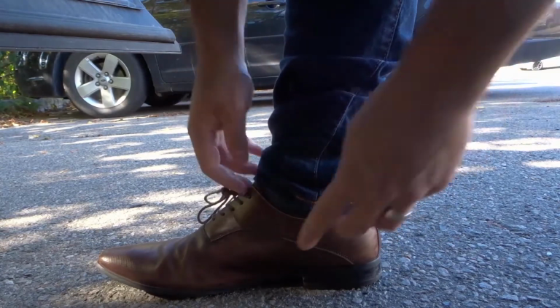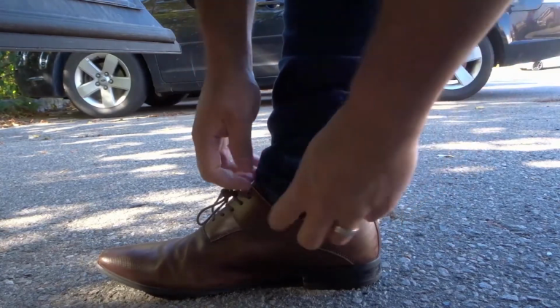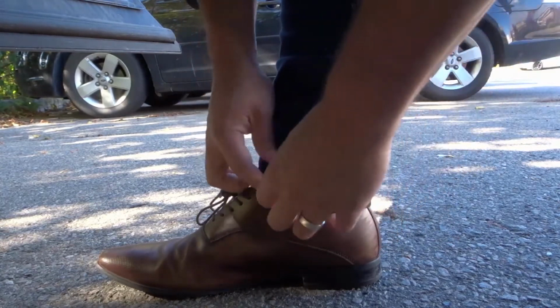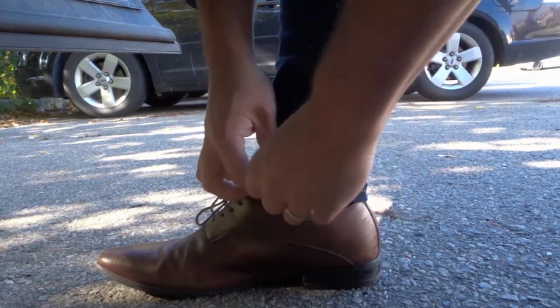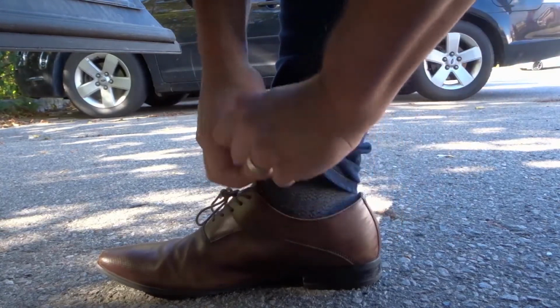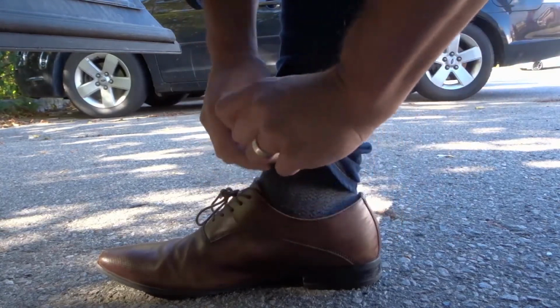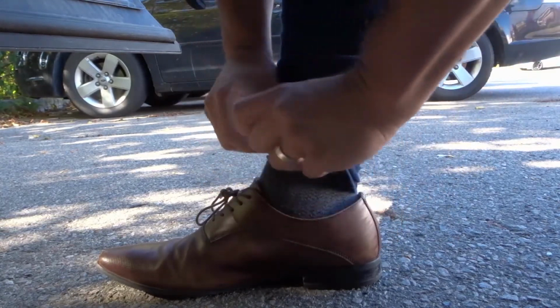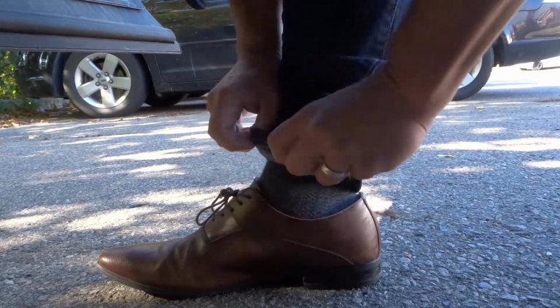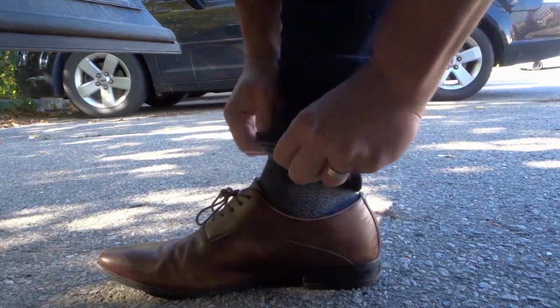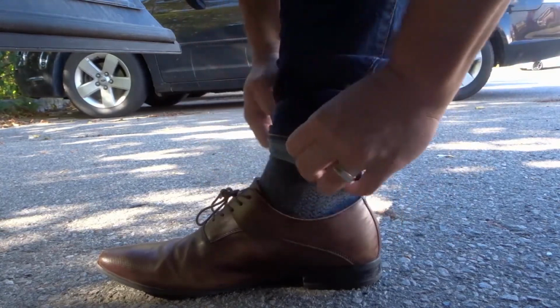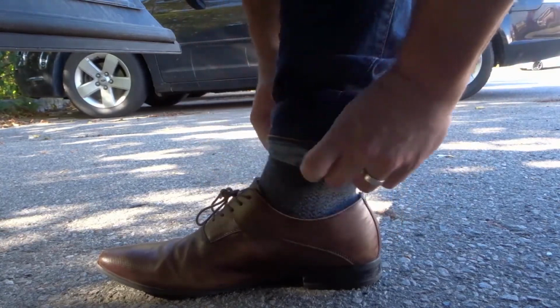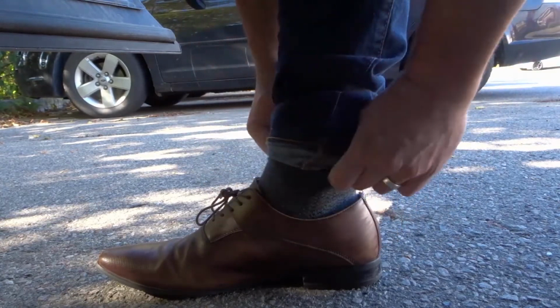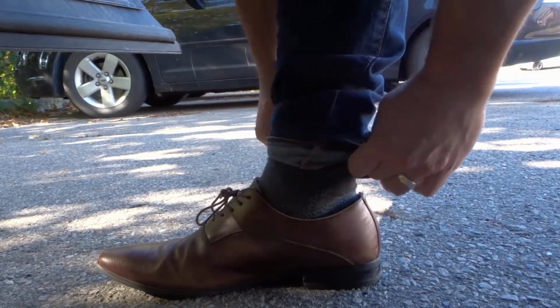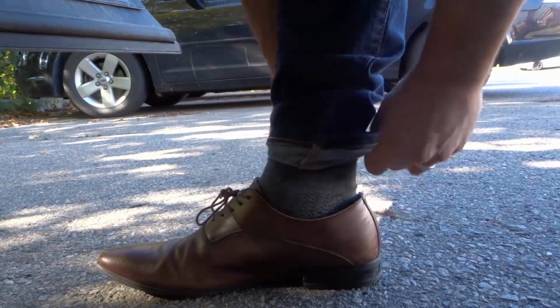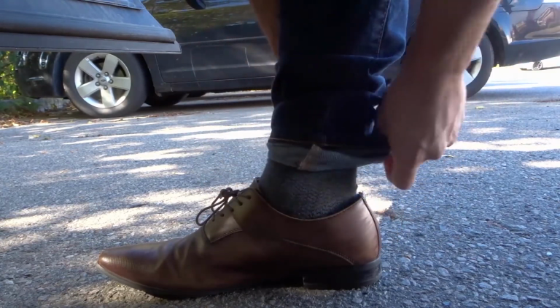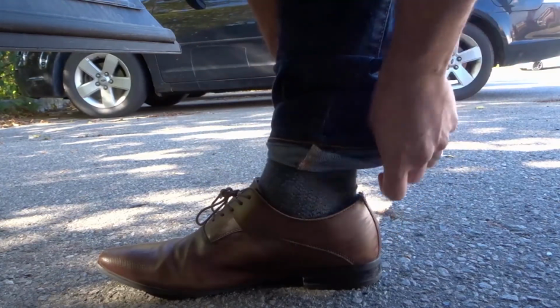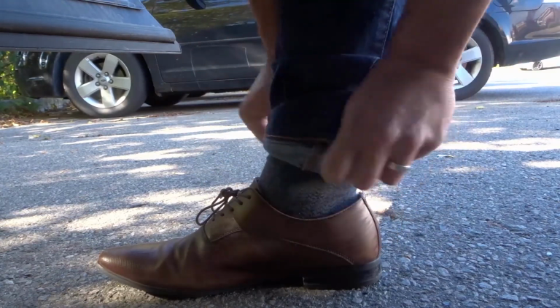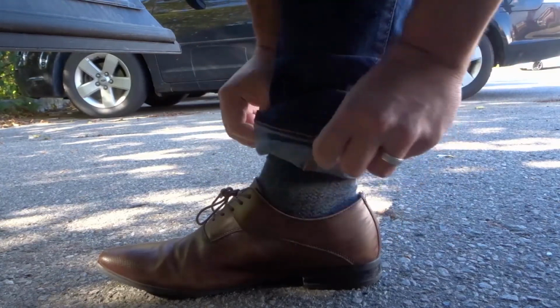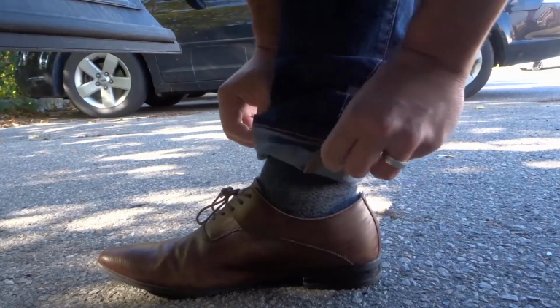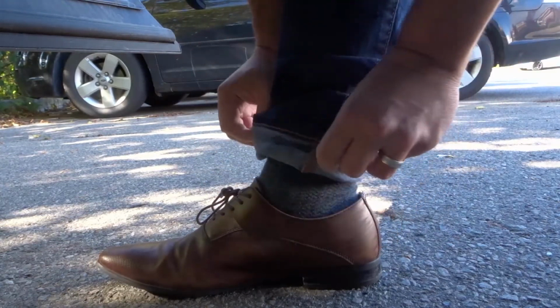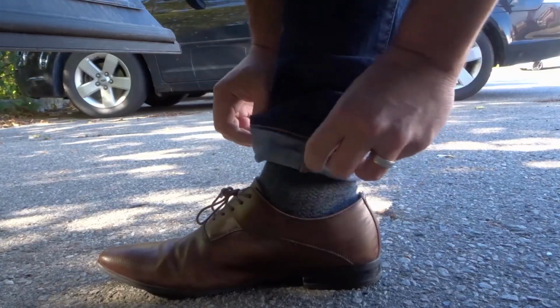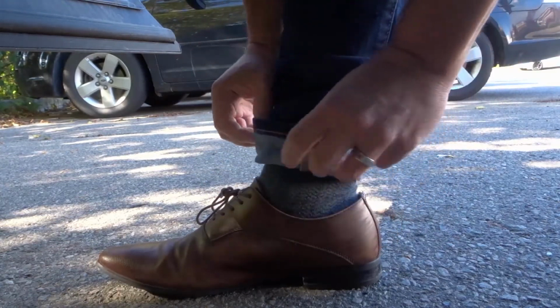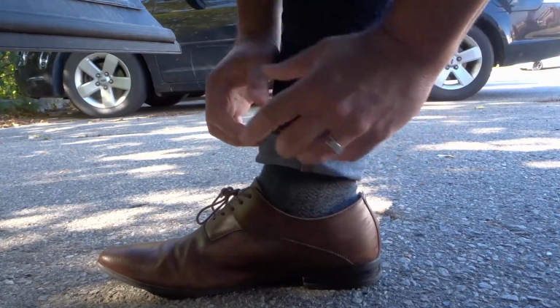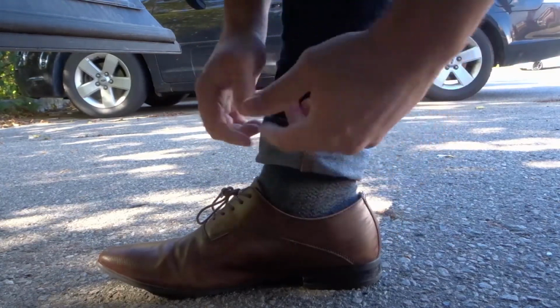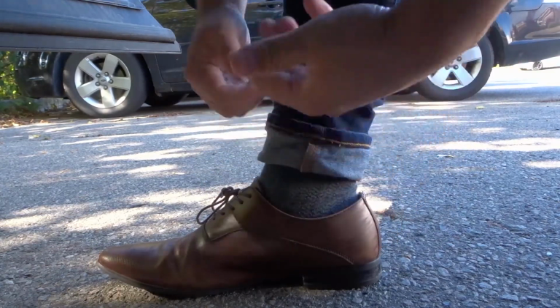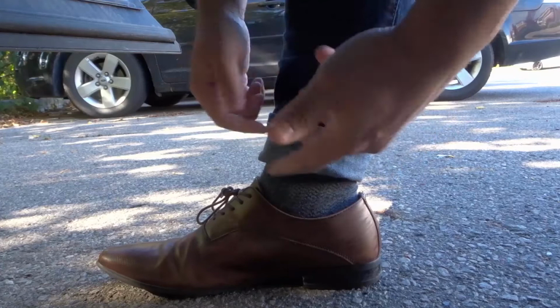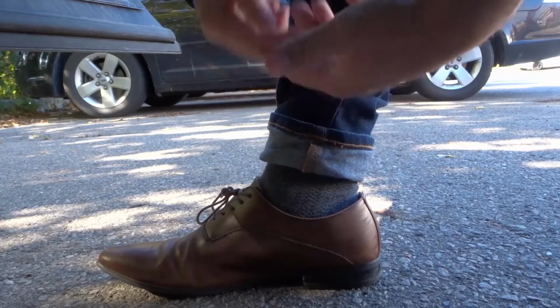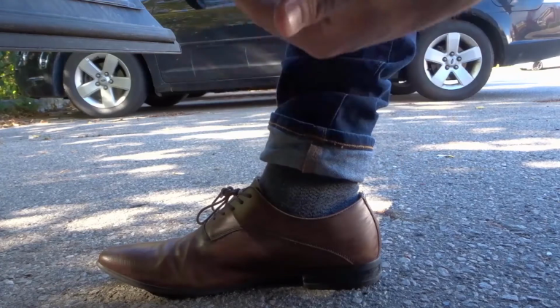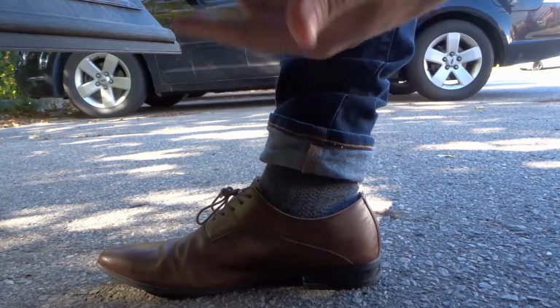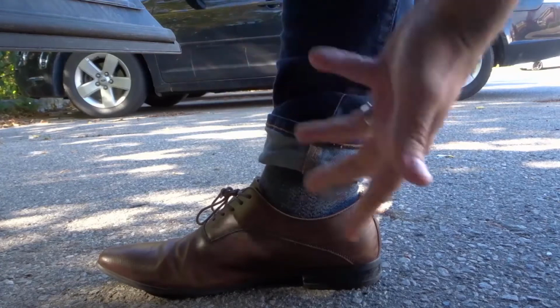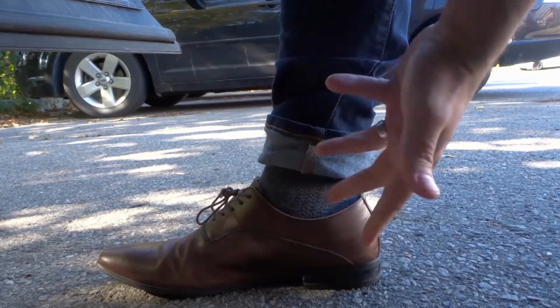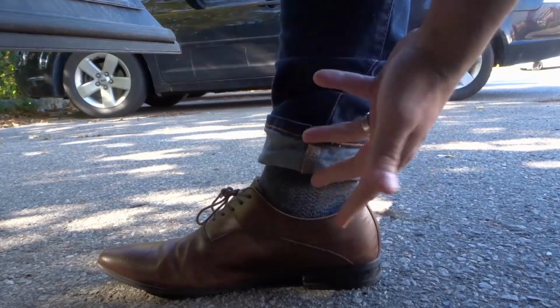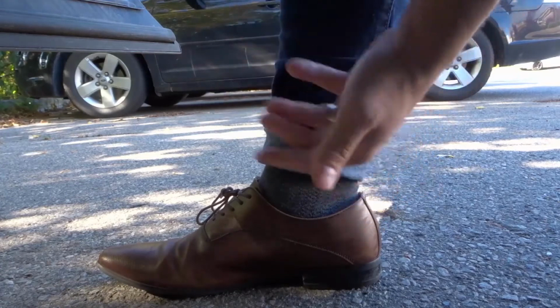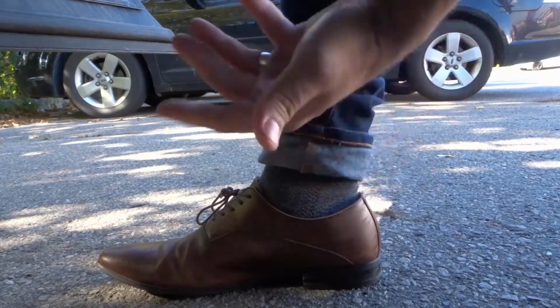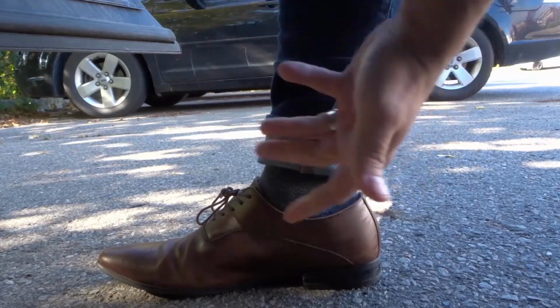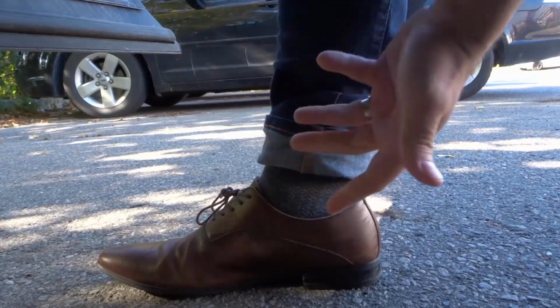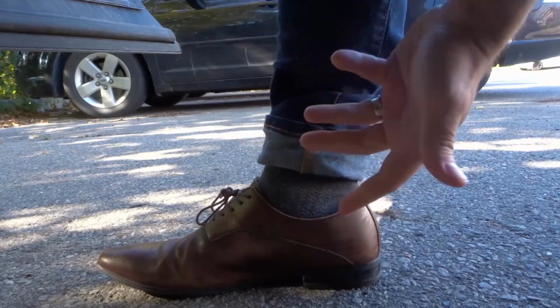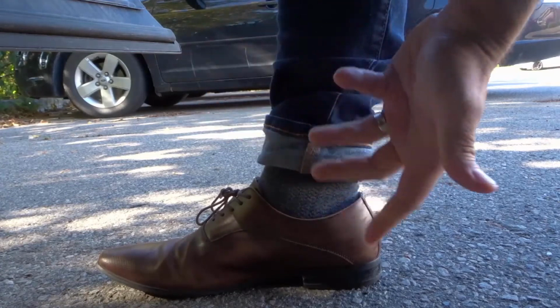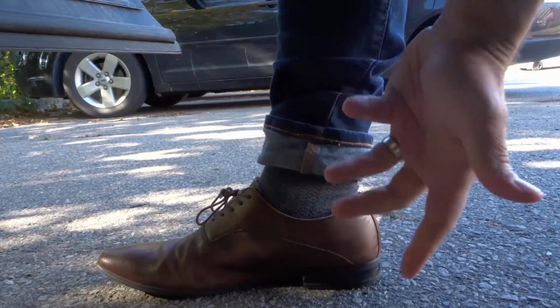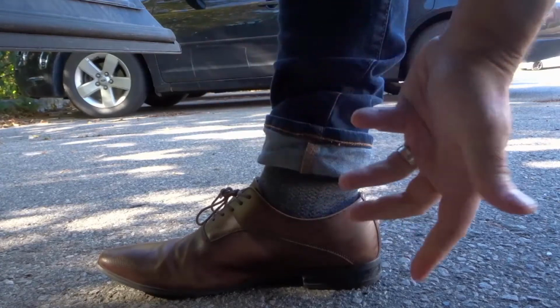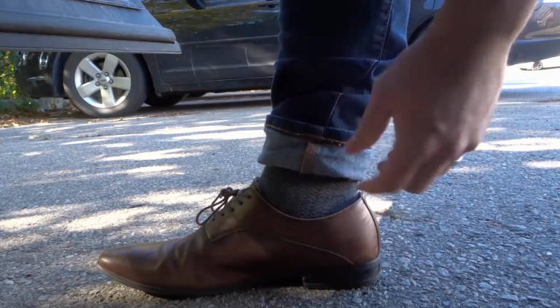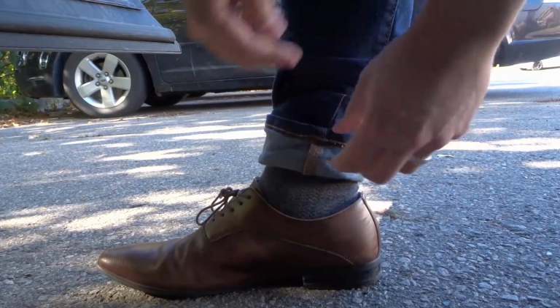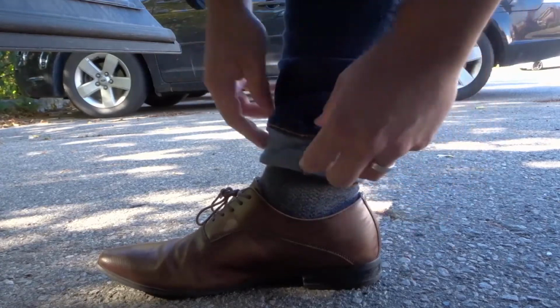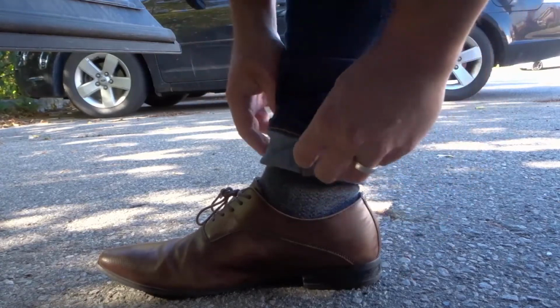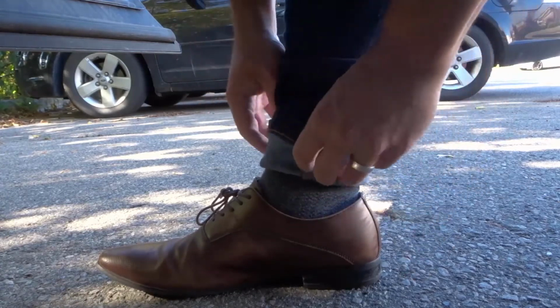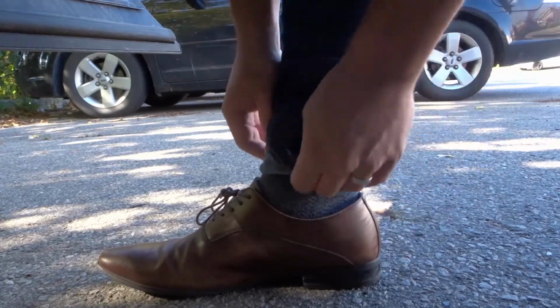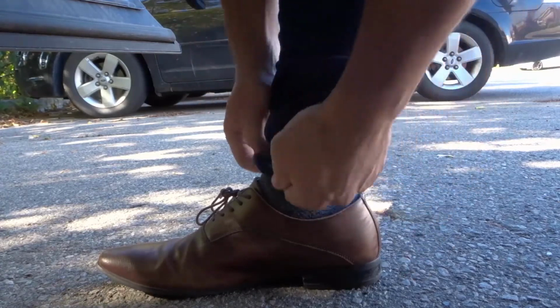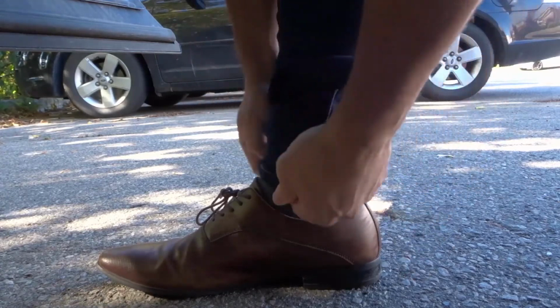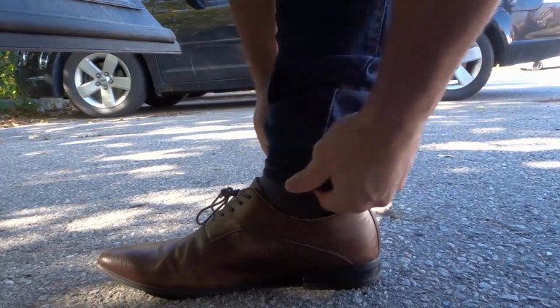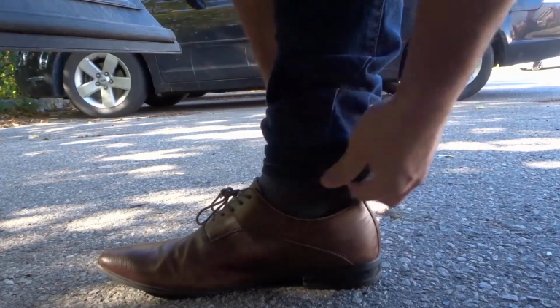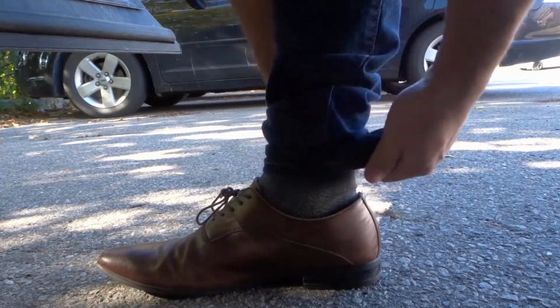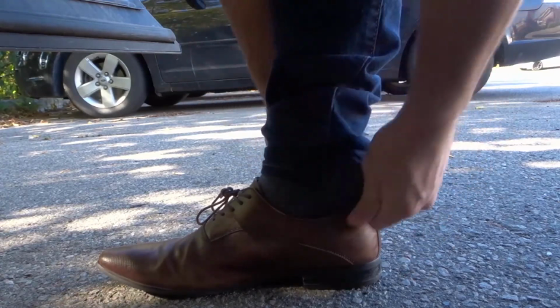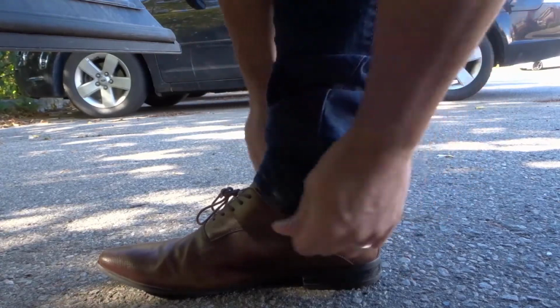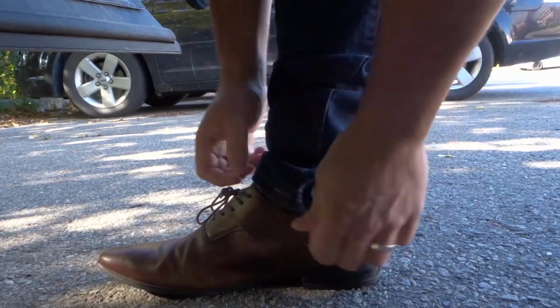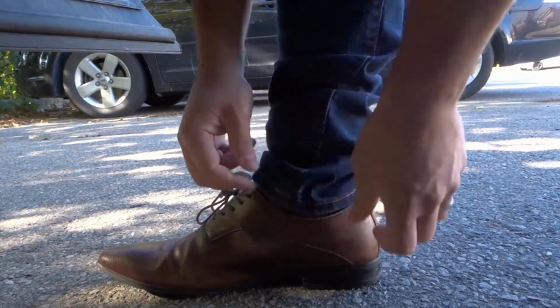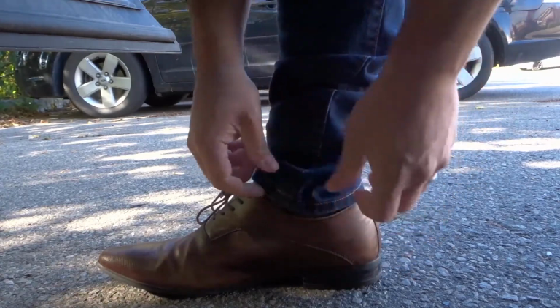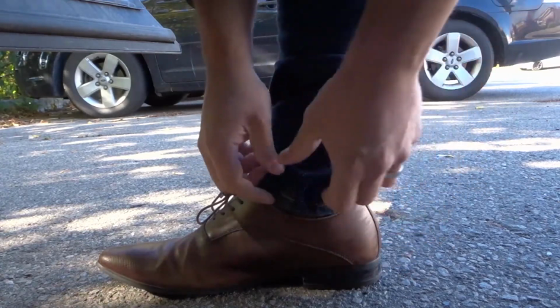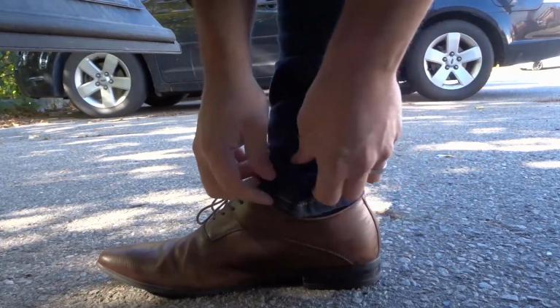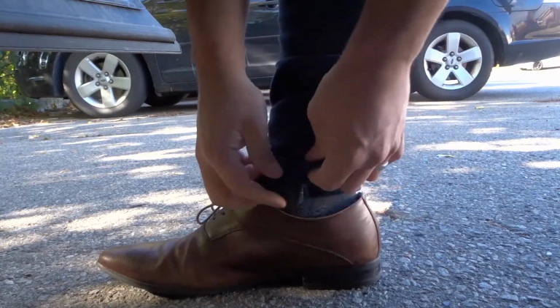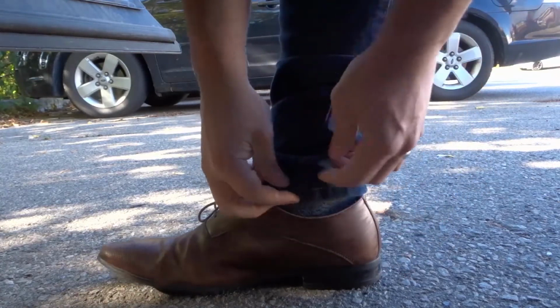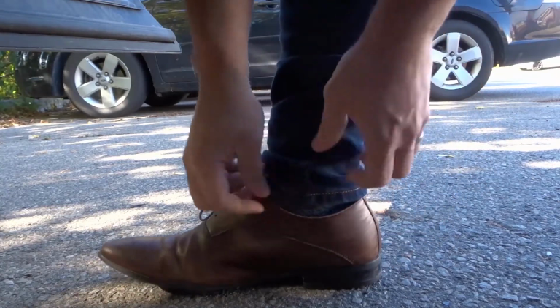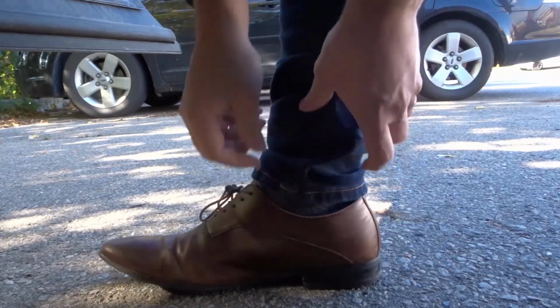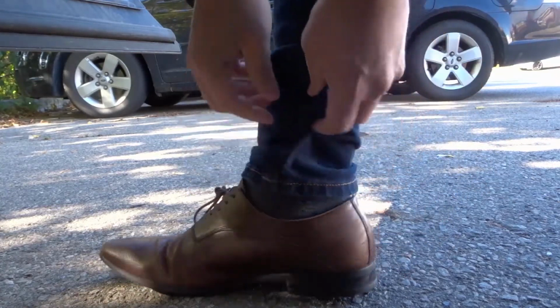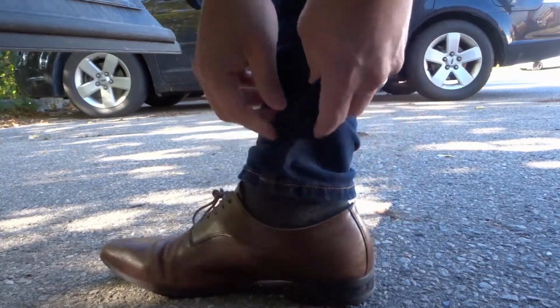So instead of just regularly rolling them up like this, since this is a tutorial for rolling up your jeans, as I said earlier, we're gonna pin roll them.